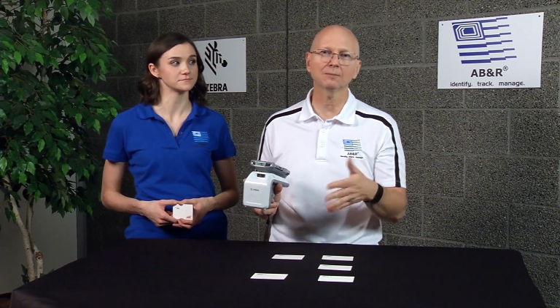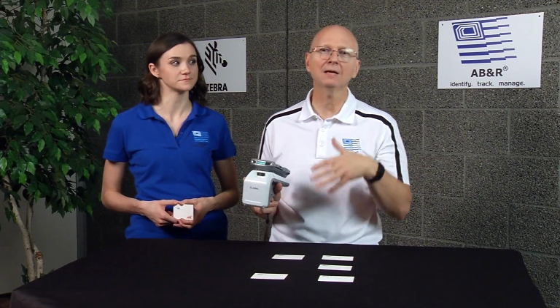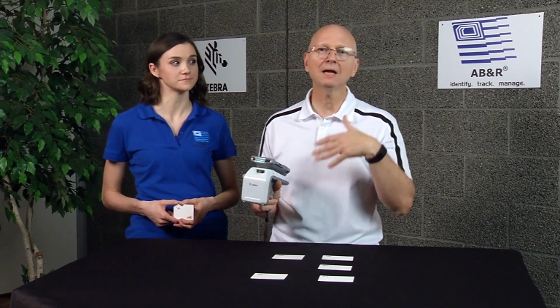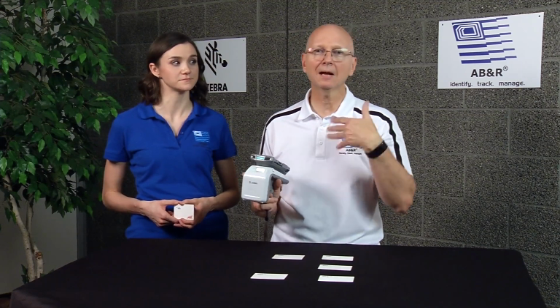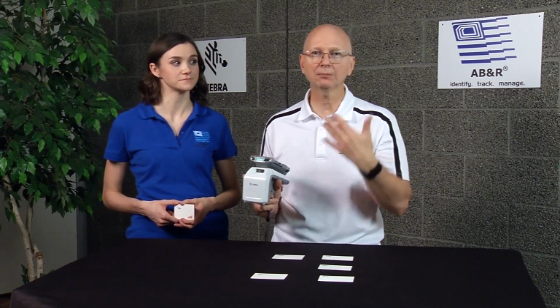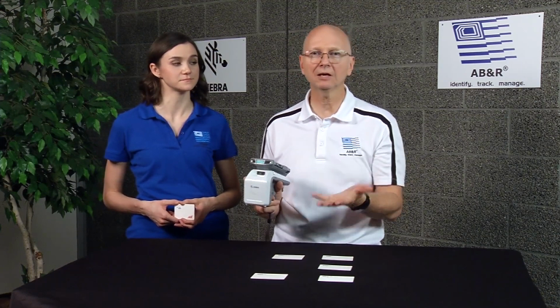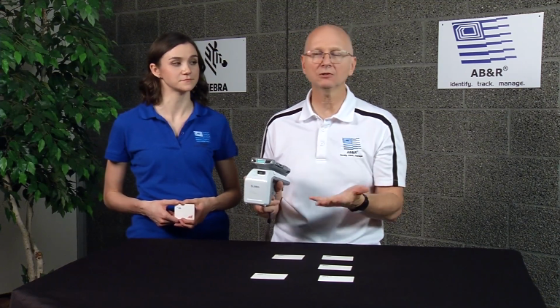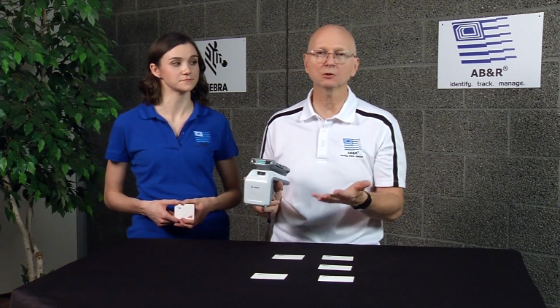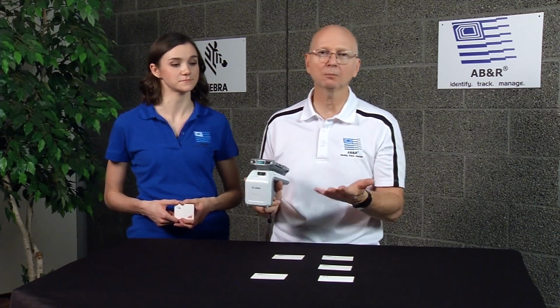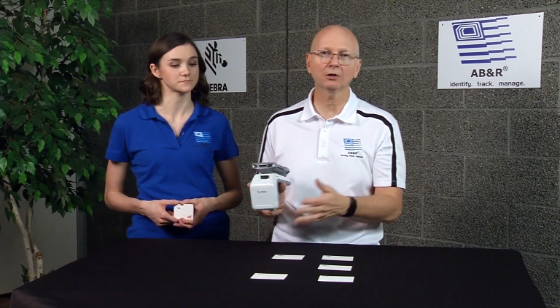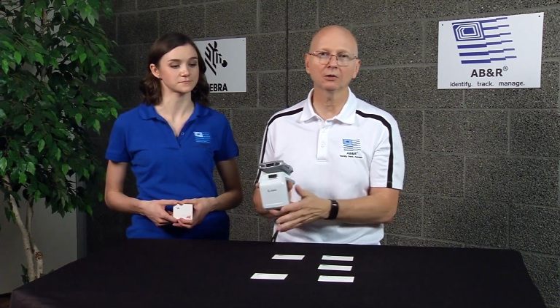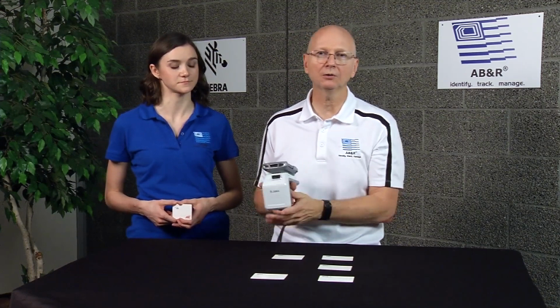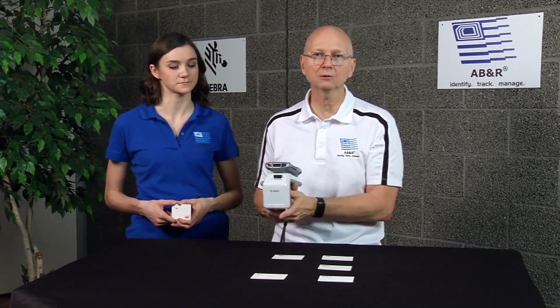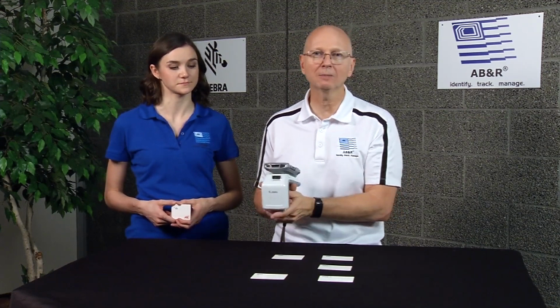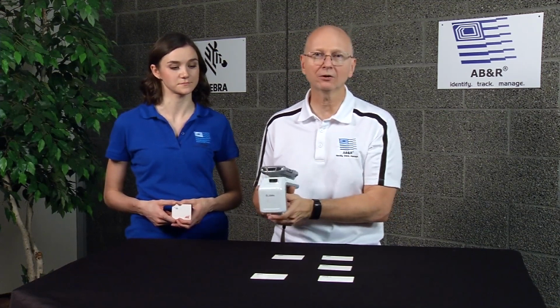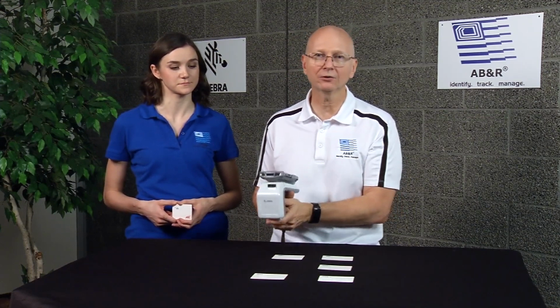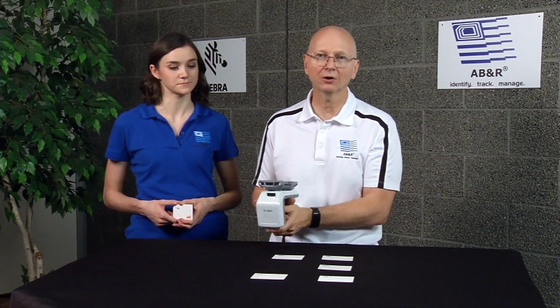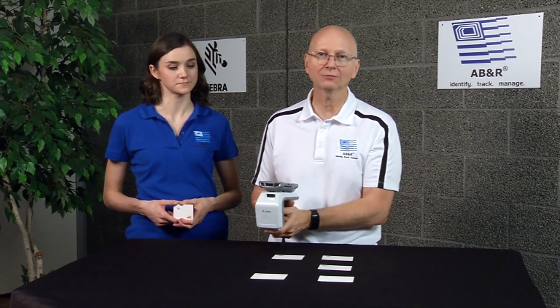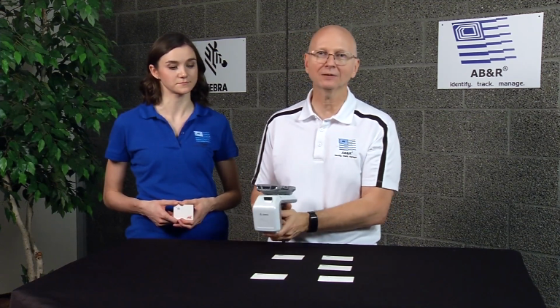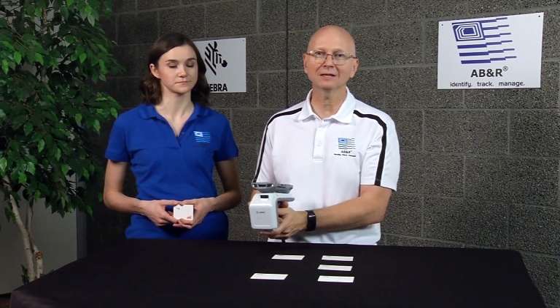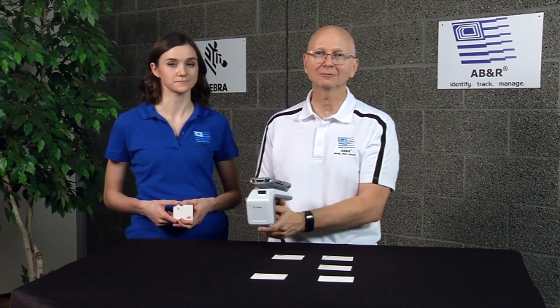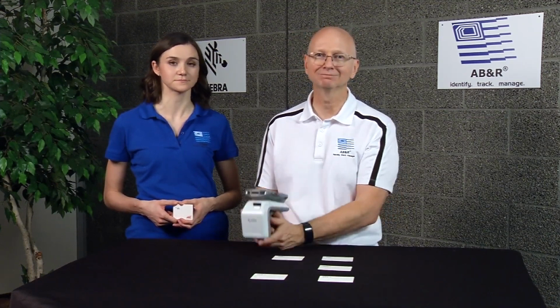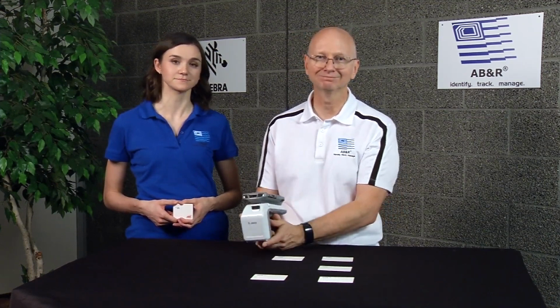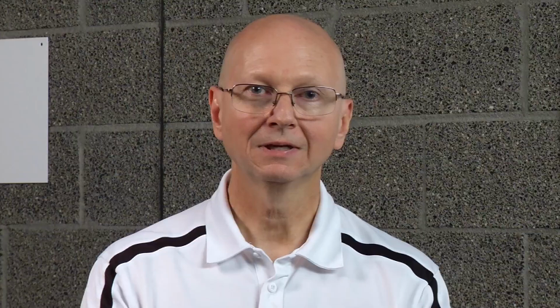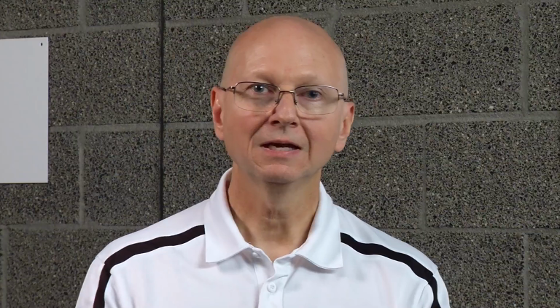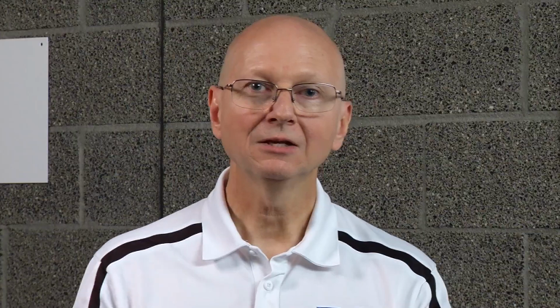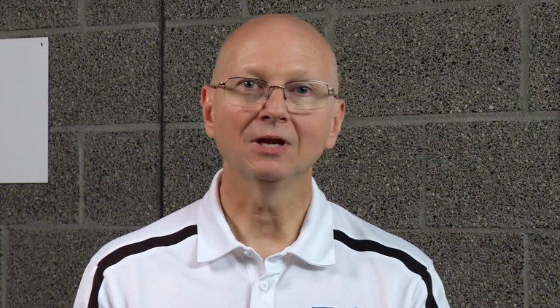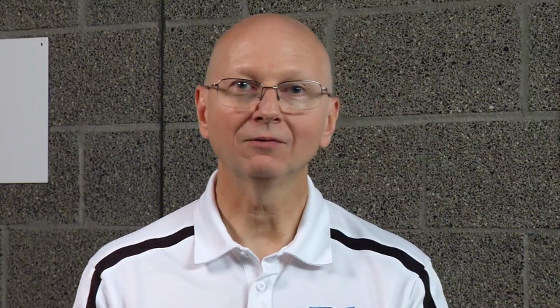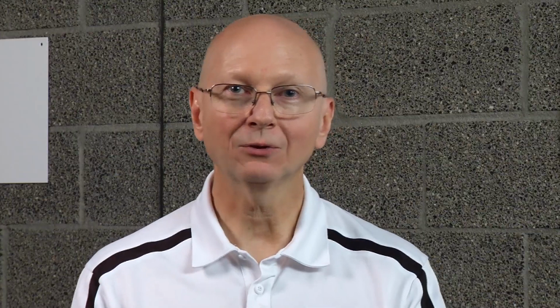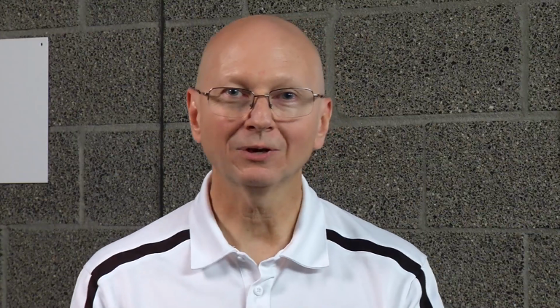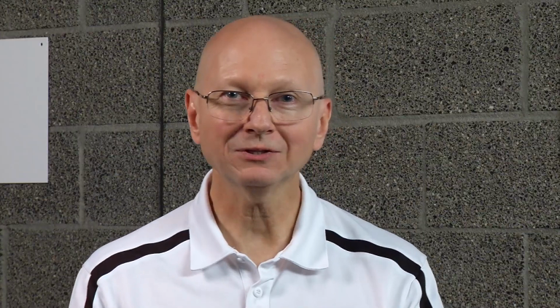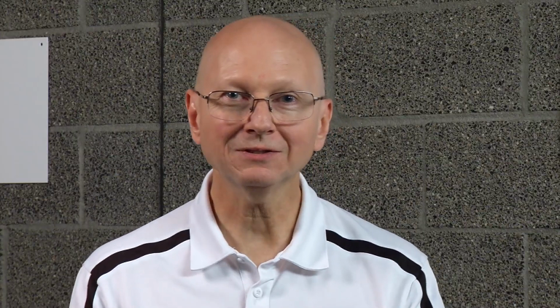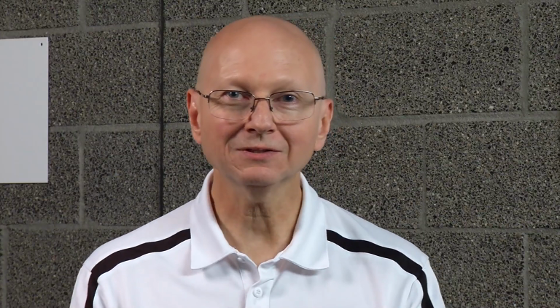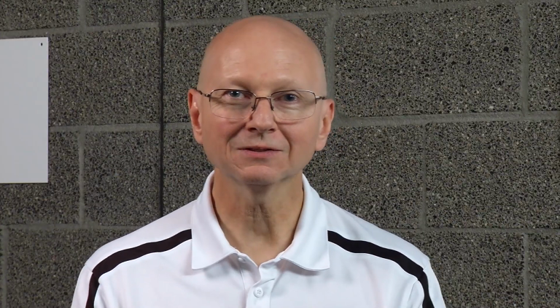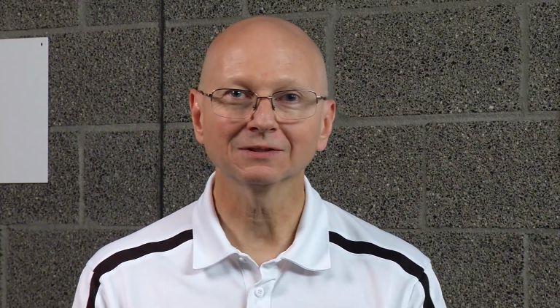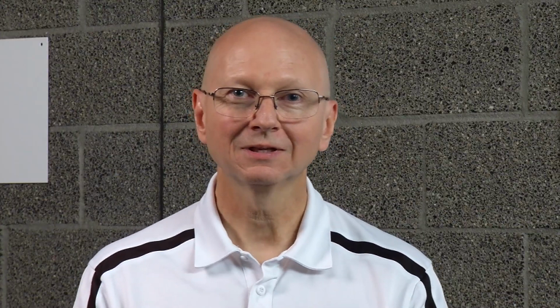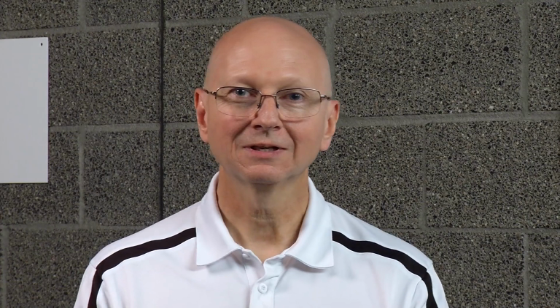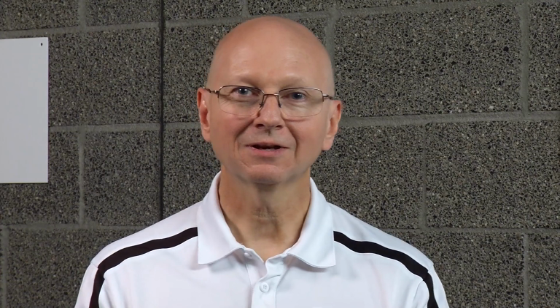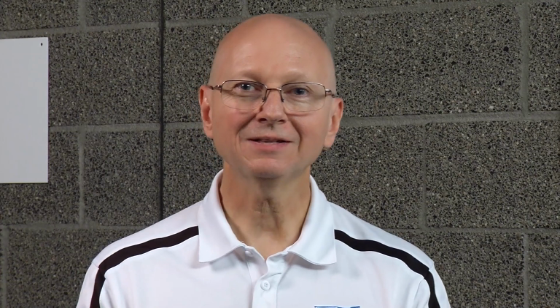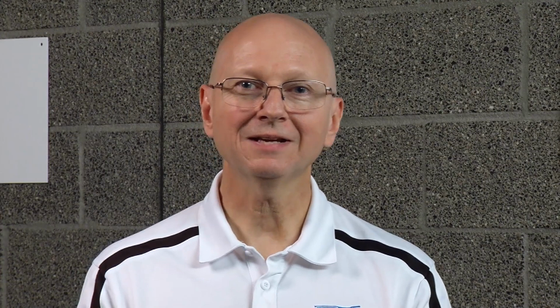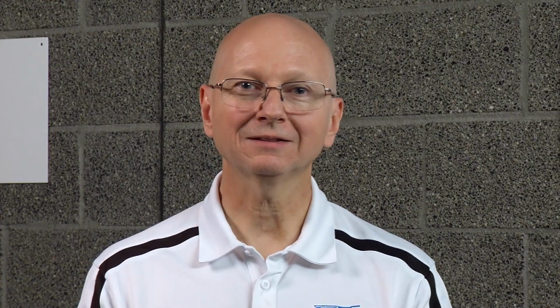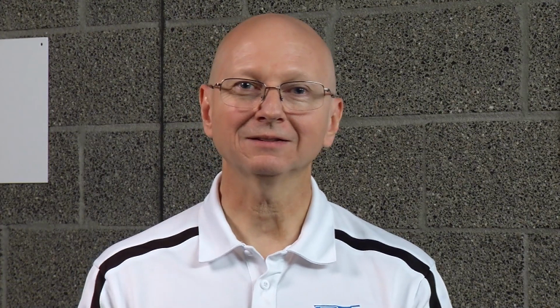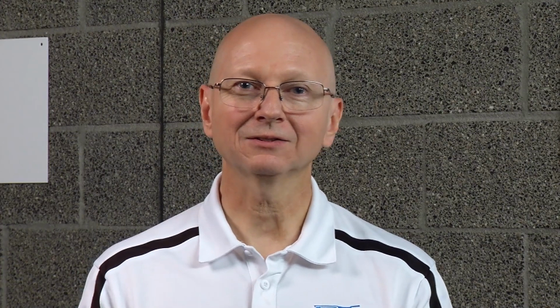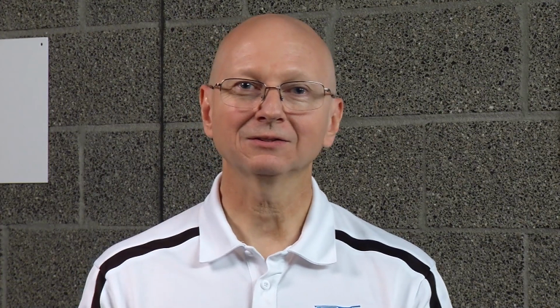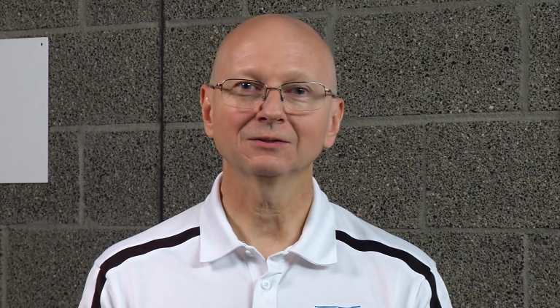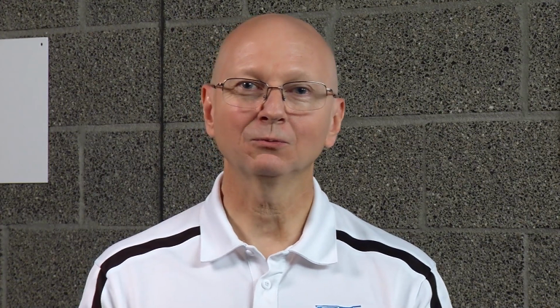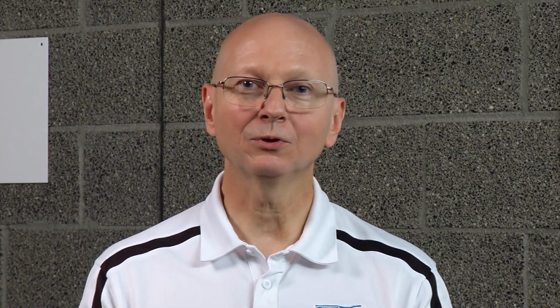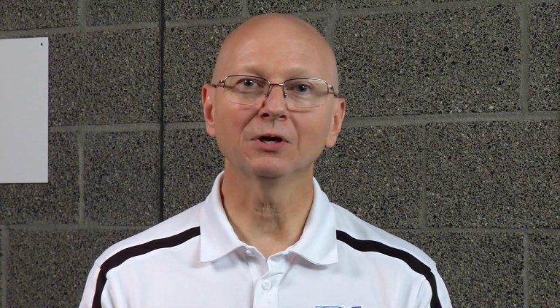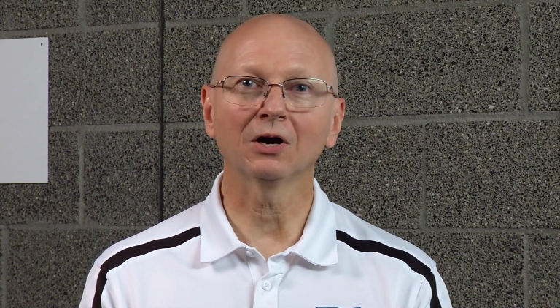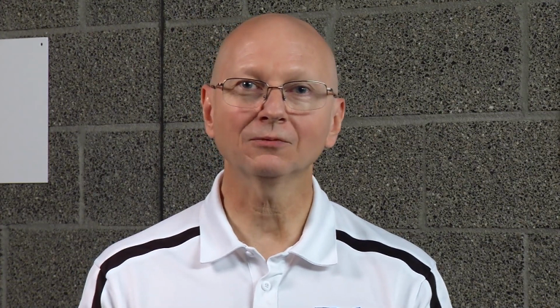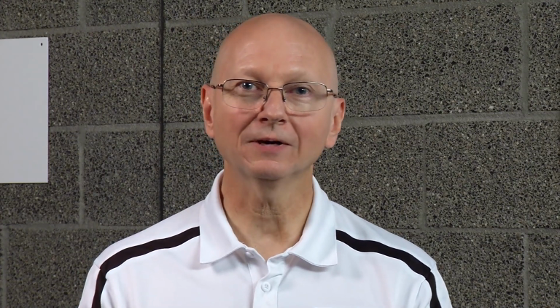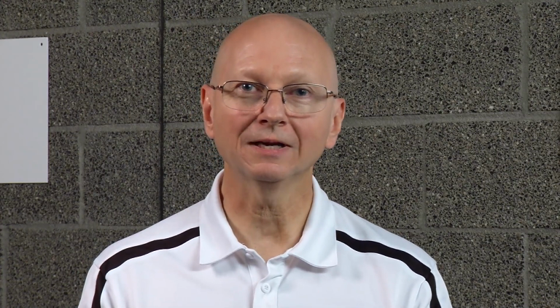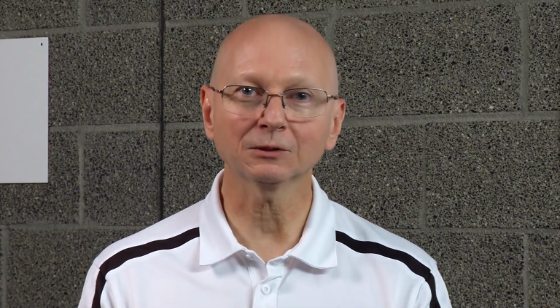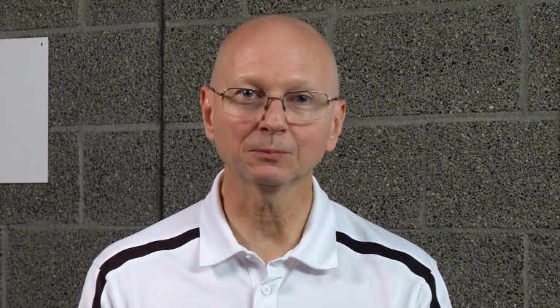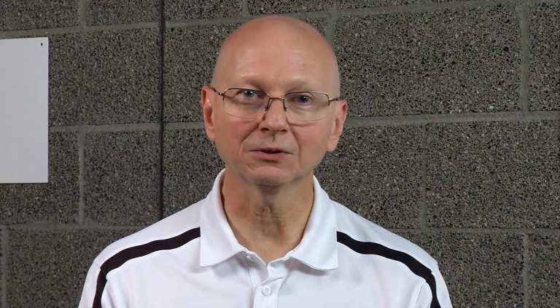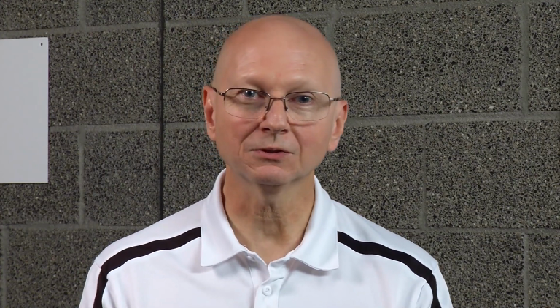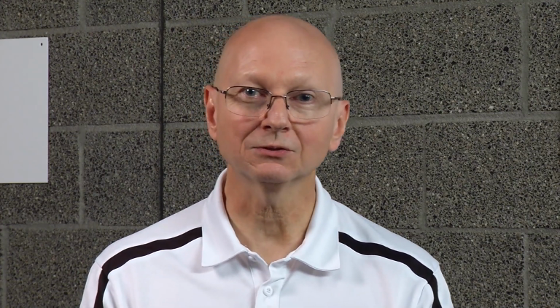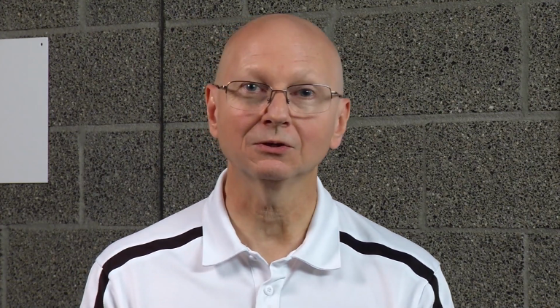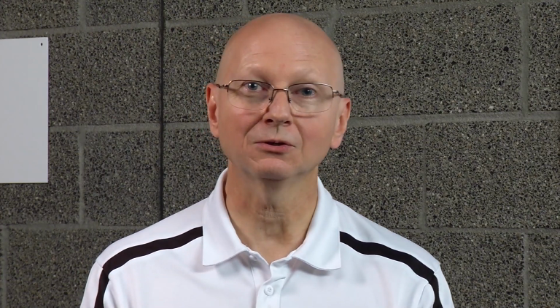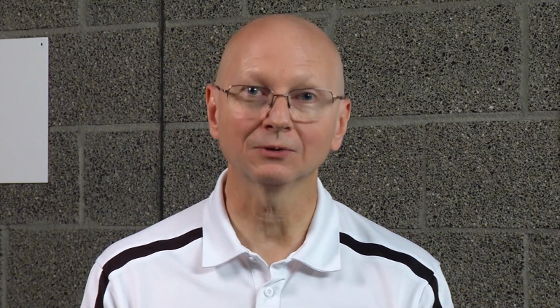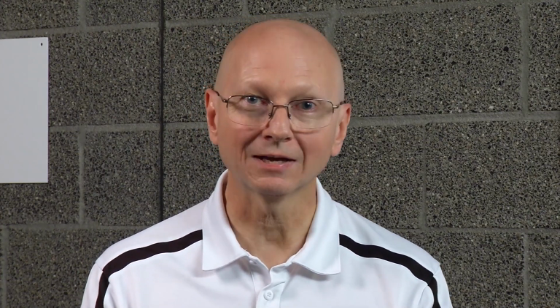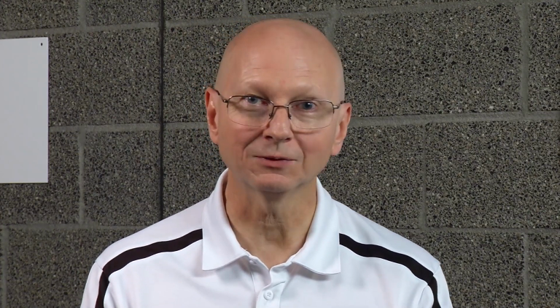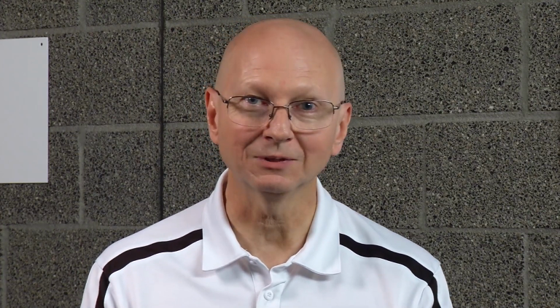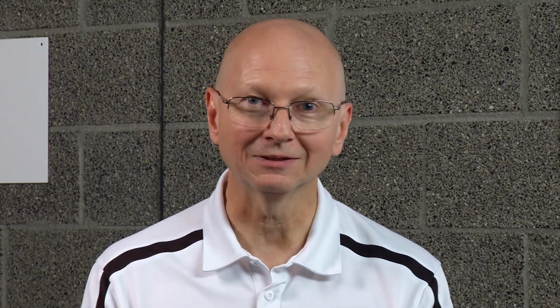Do you have any questions? Contact us. We're the RFID experts, so you don't have to be.